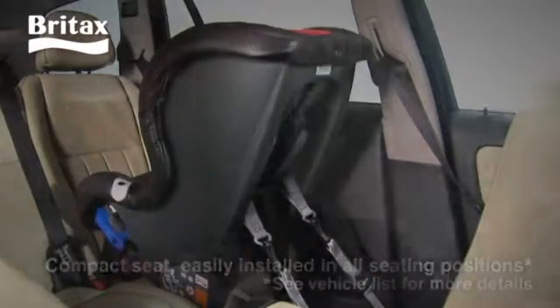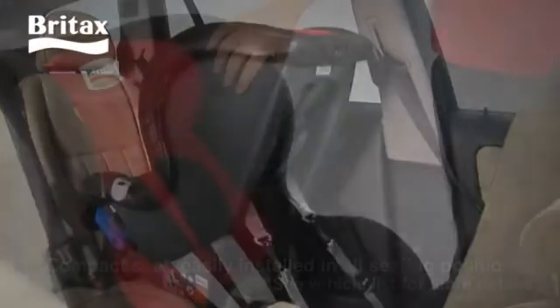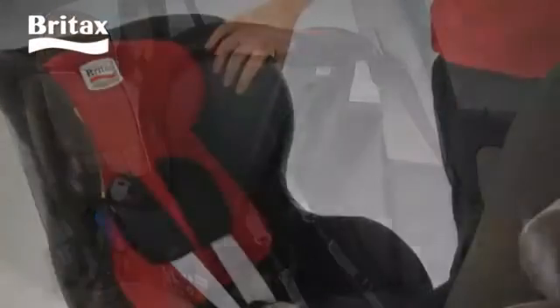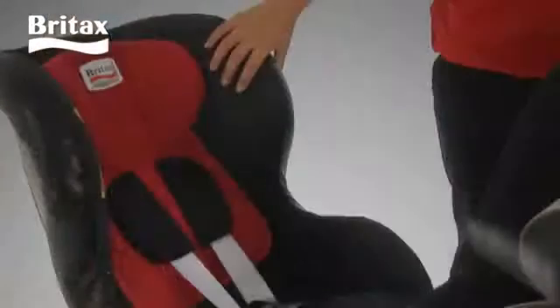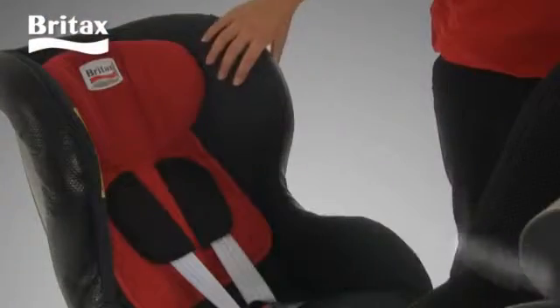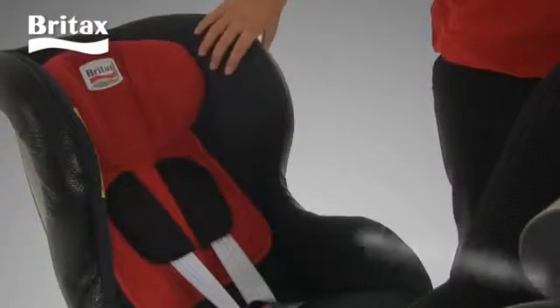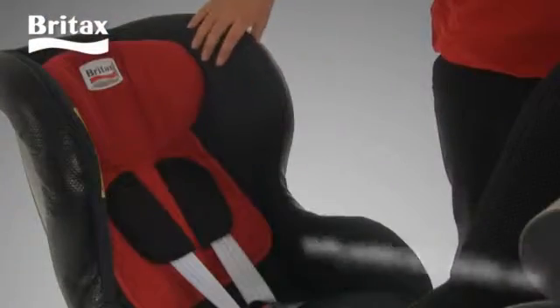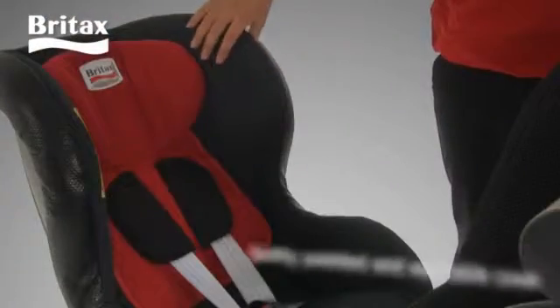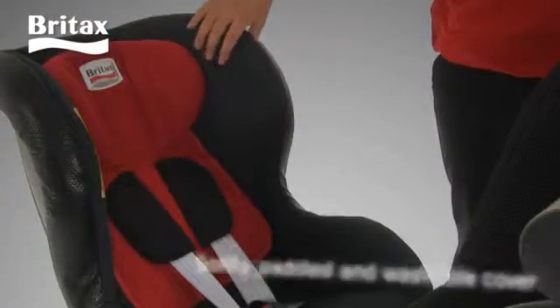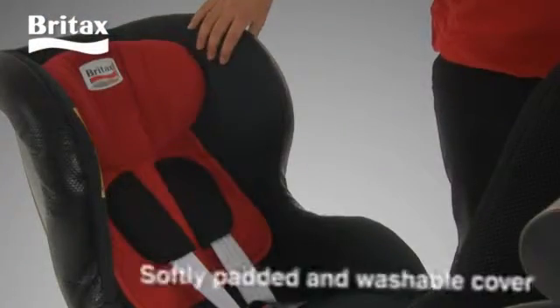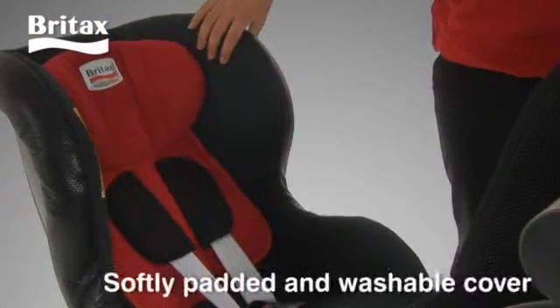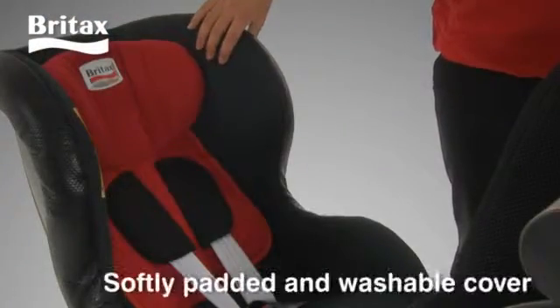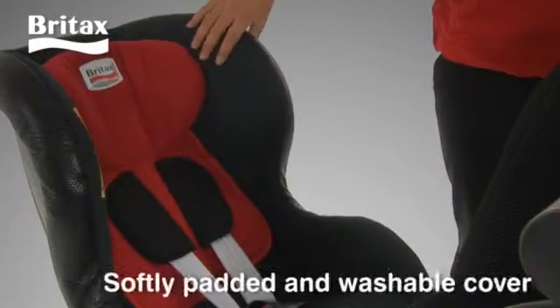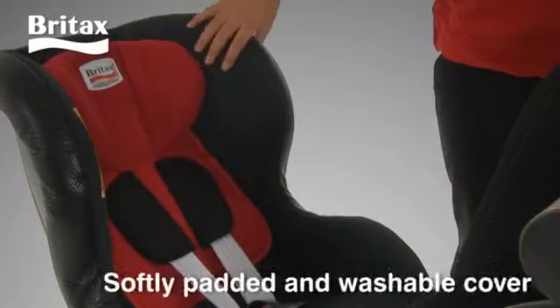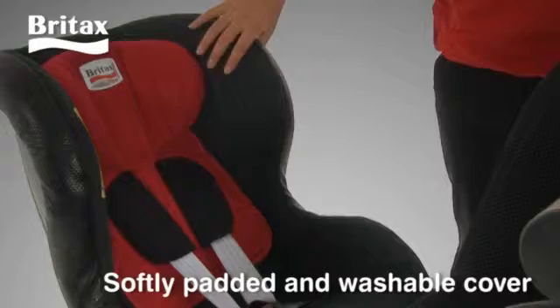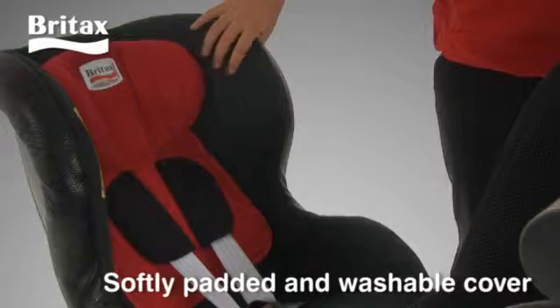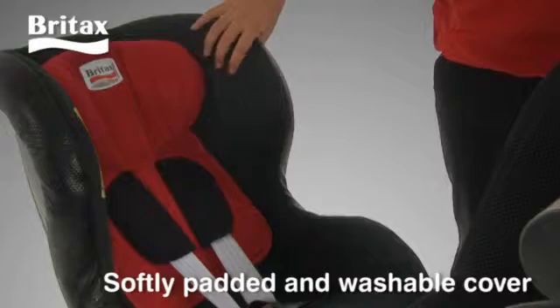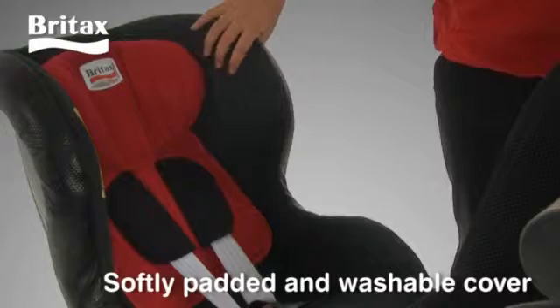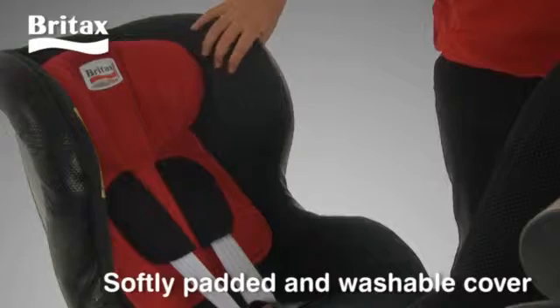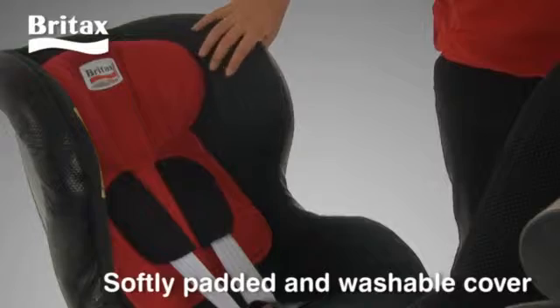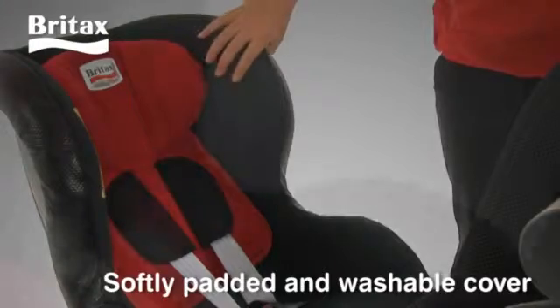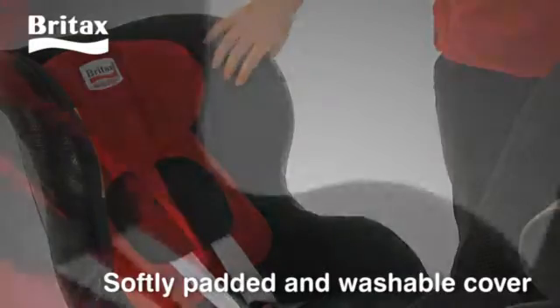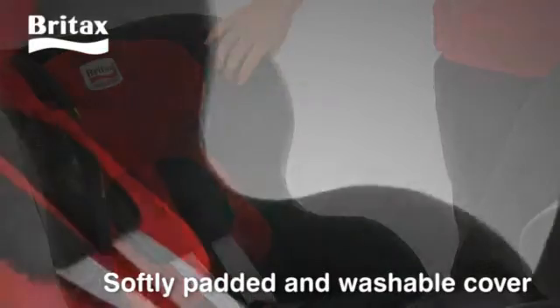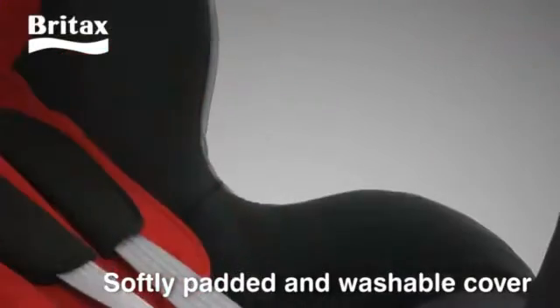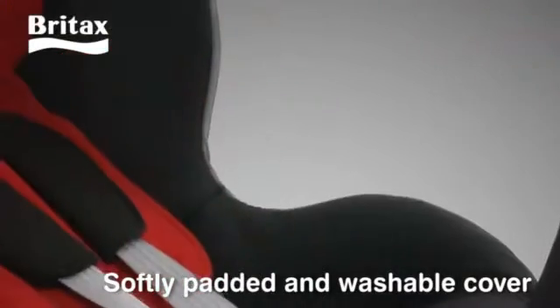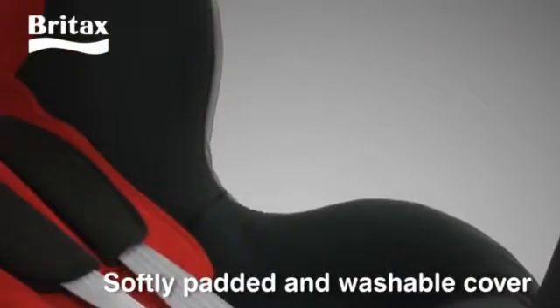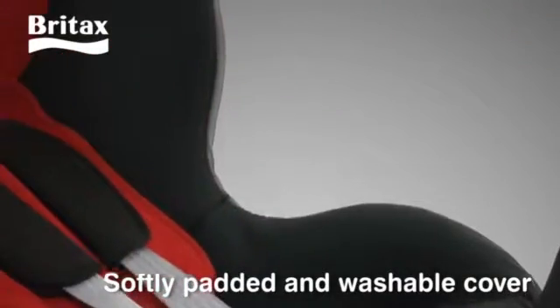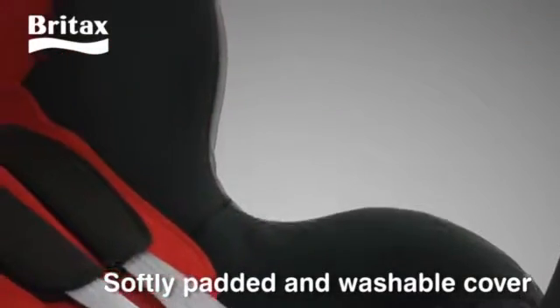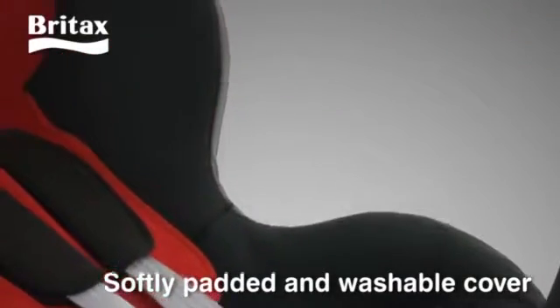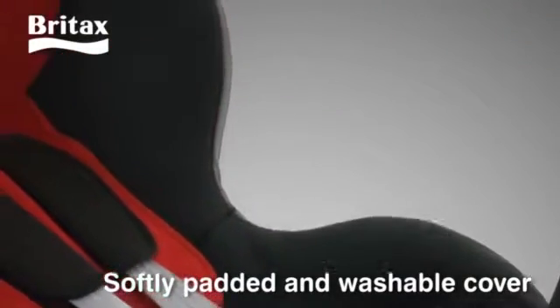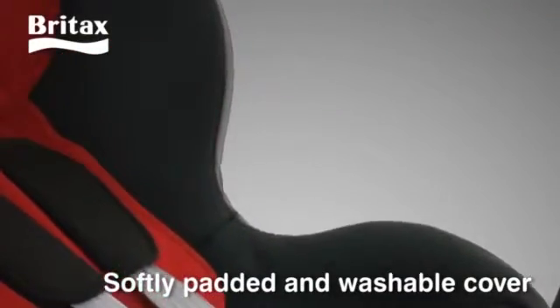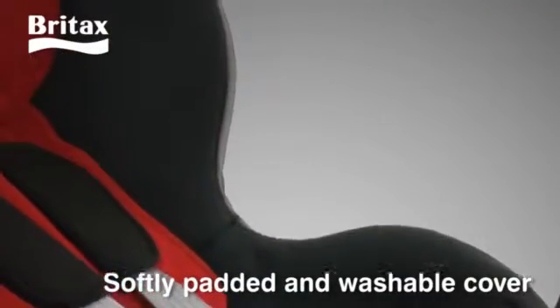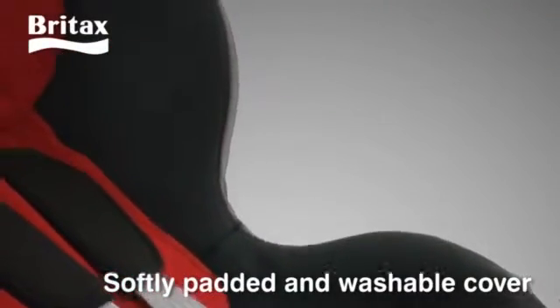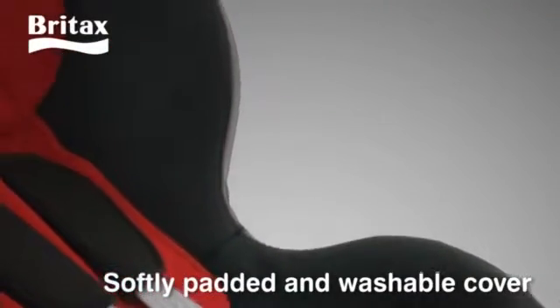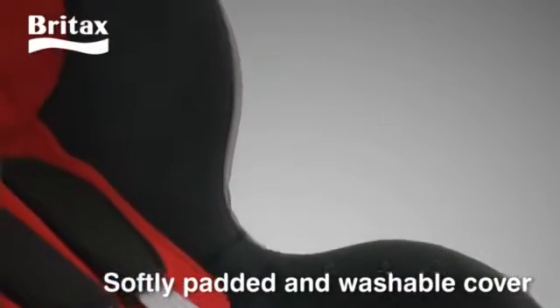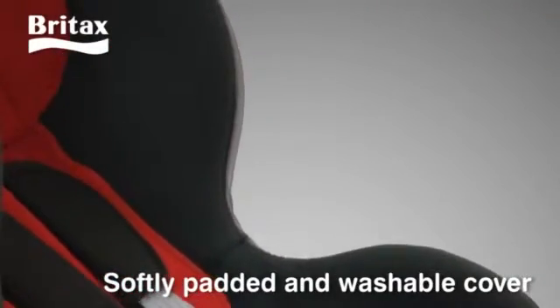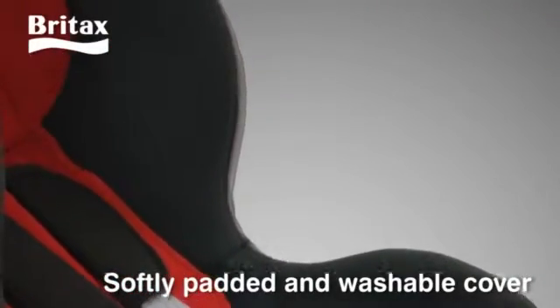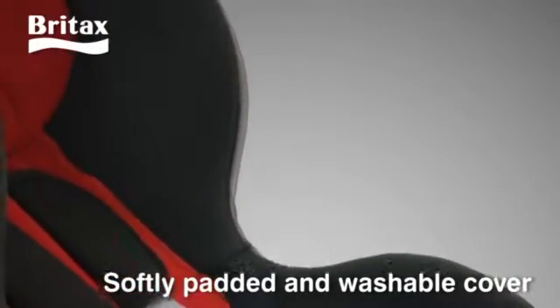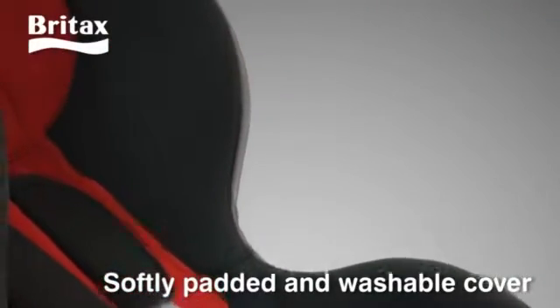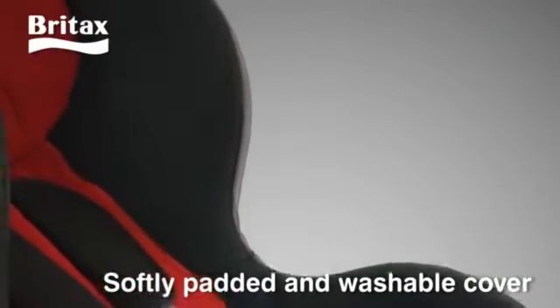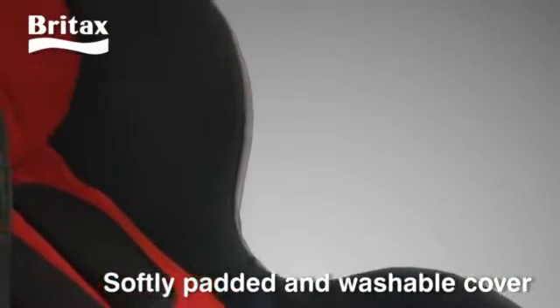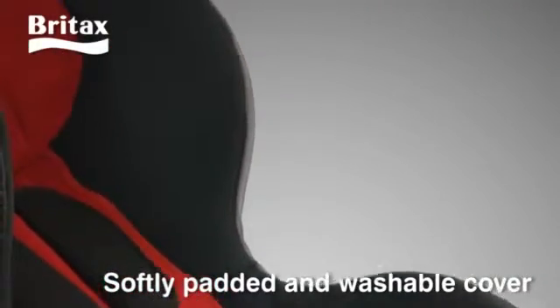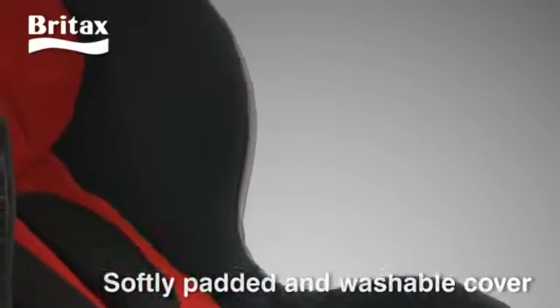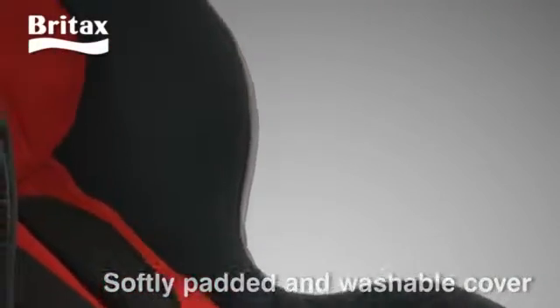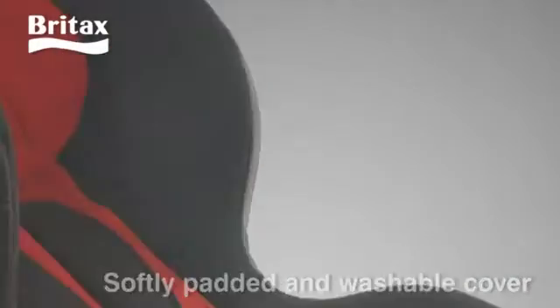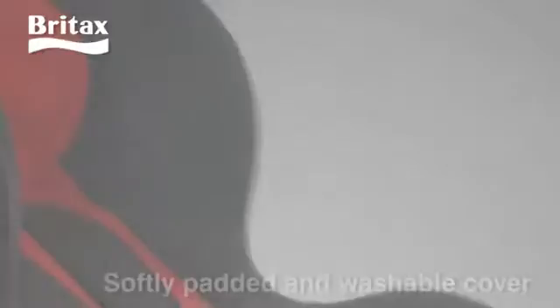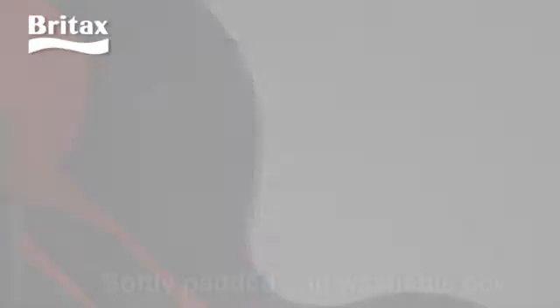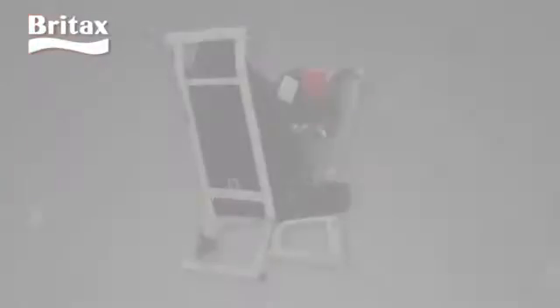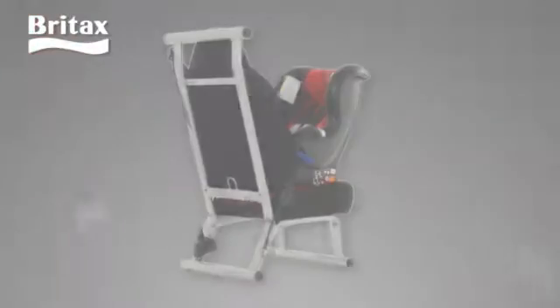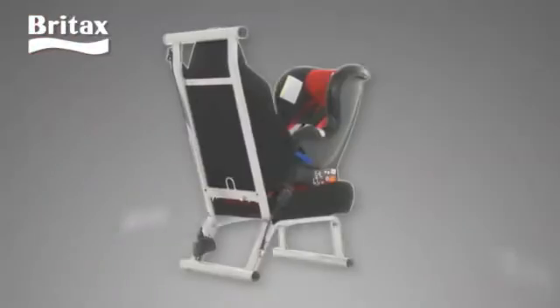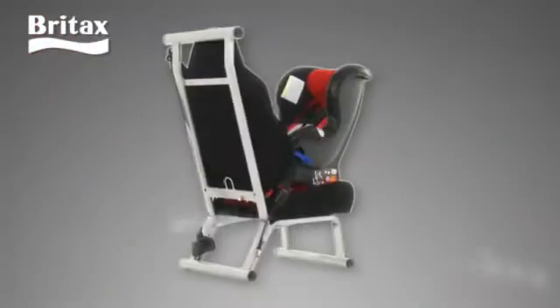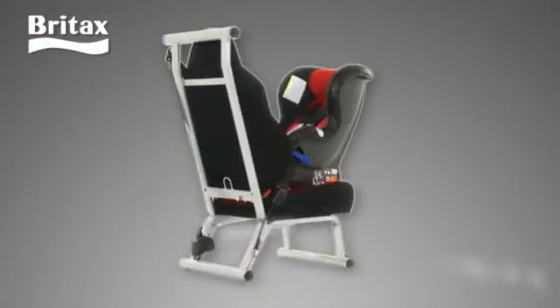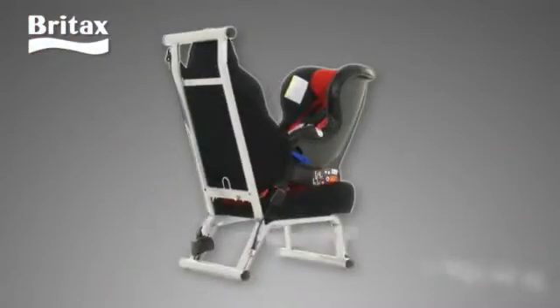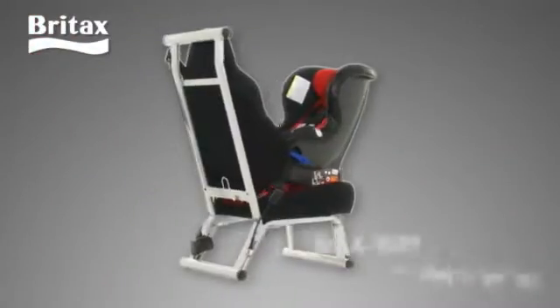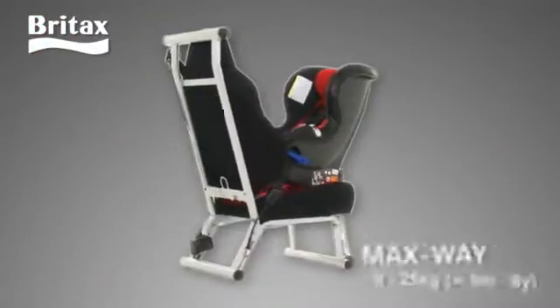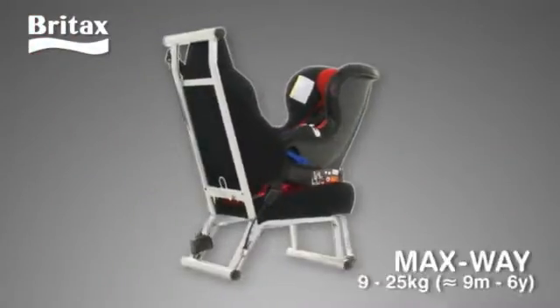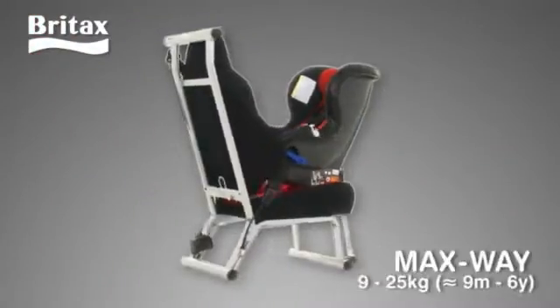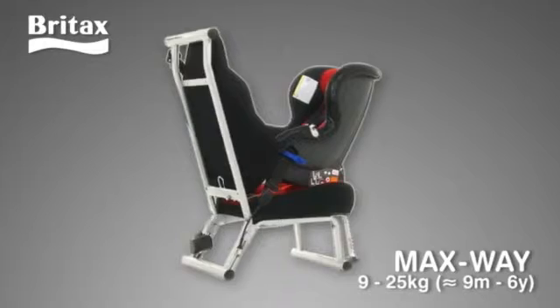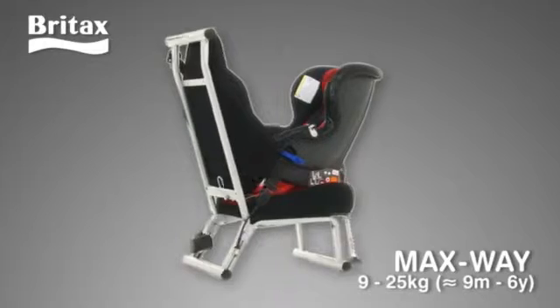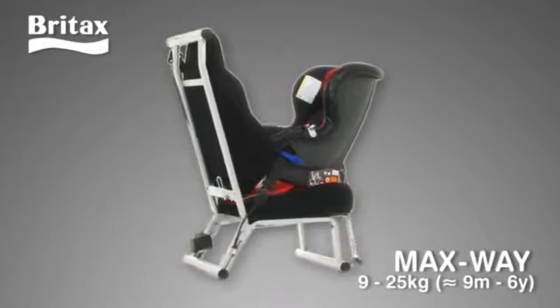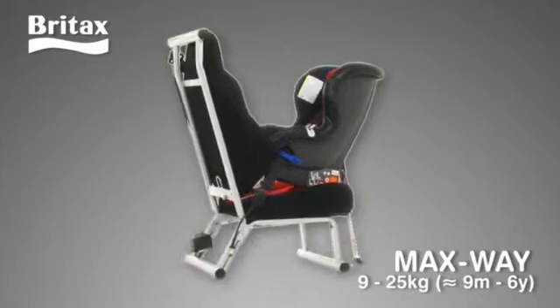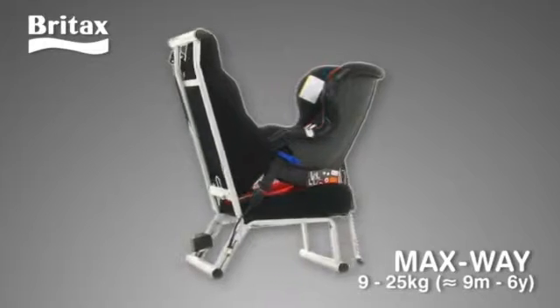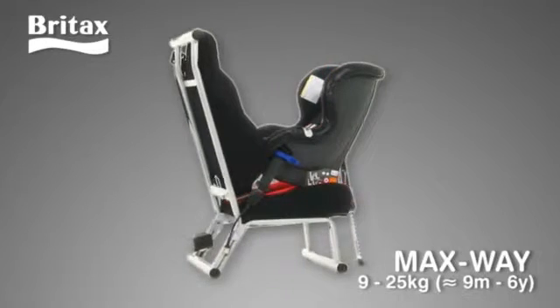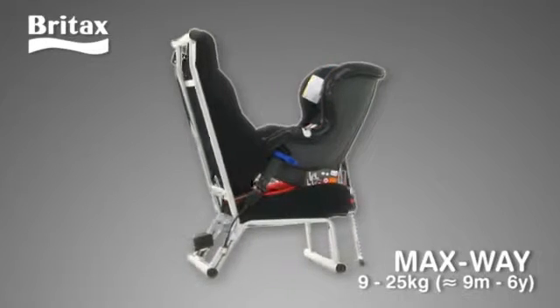The cover is softly padded for comfort and can be removed for ease of cleaning. The Maxway from Britax.